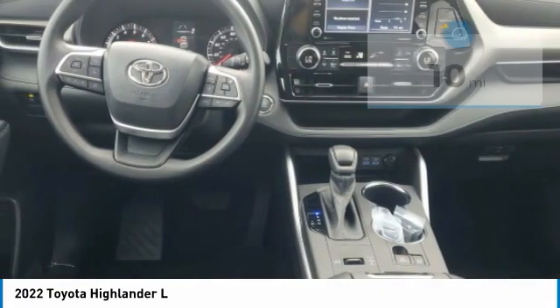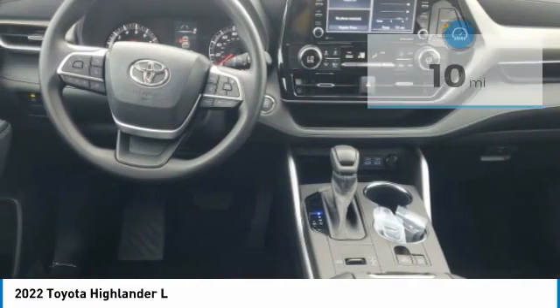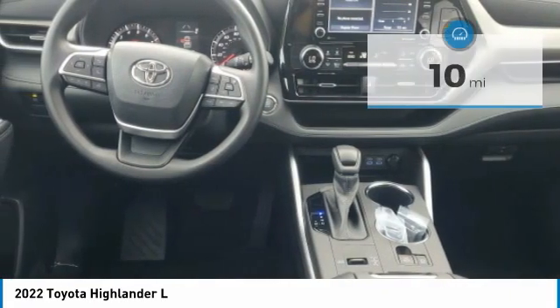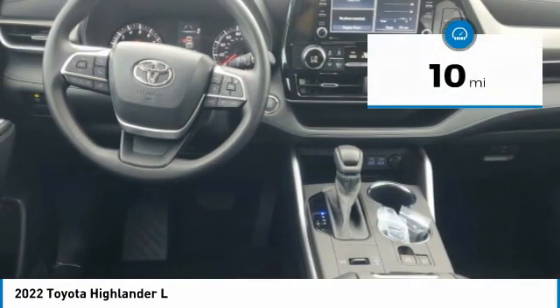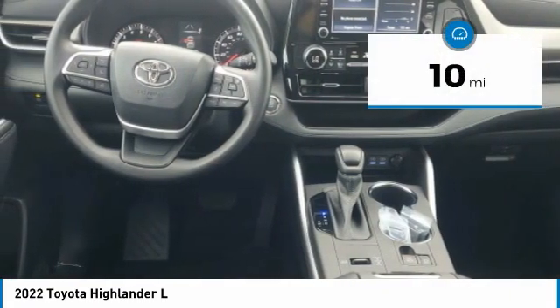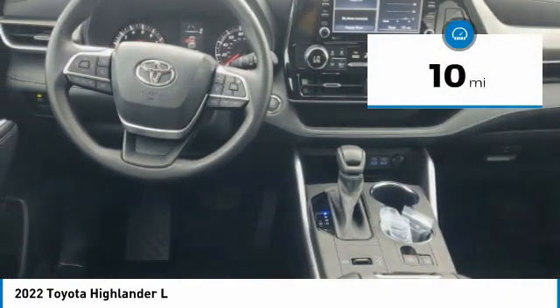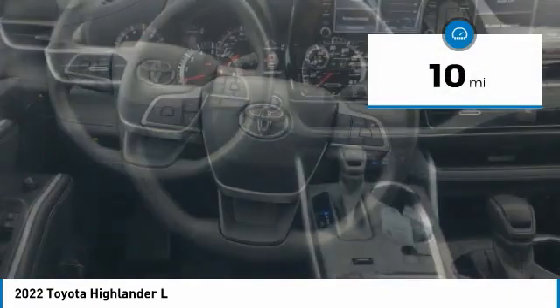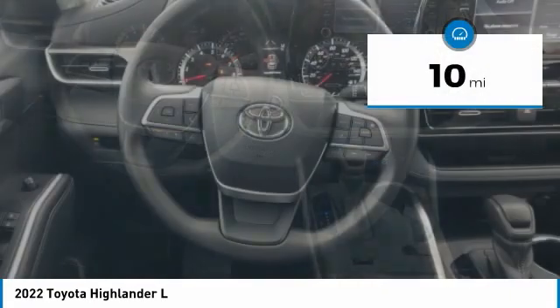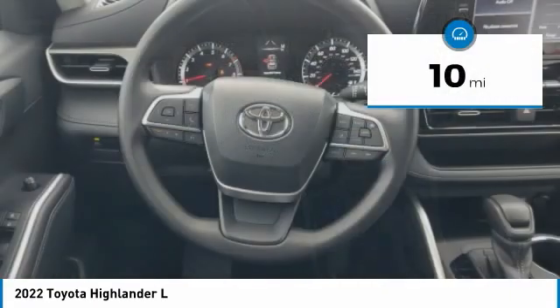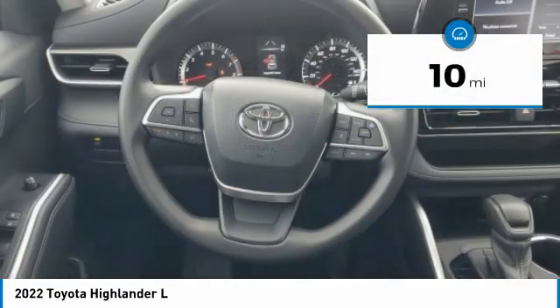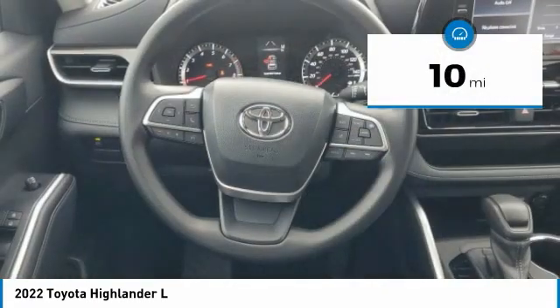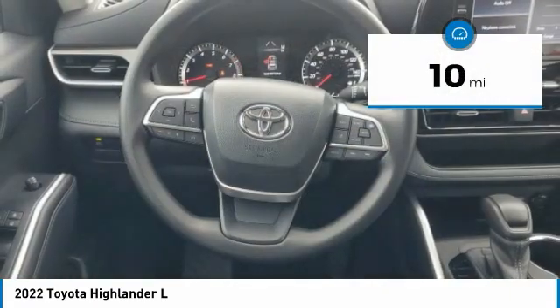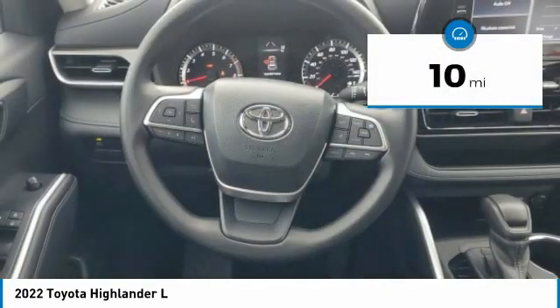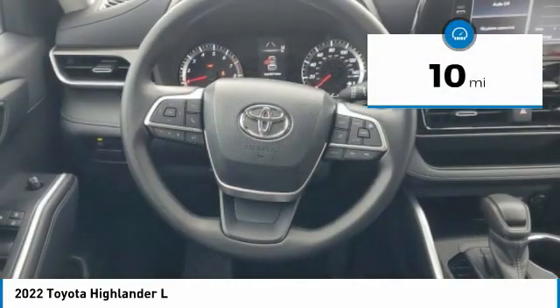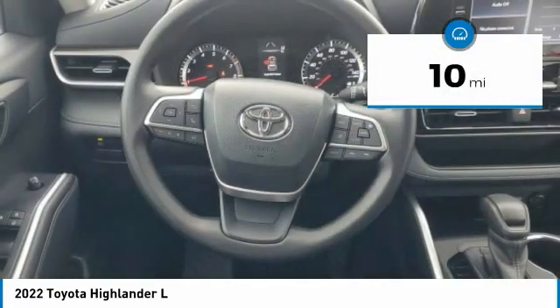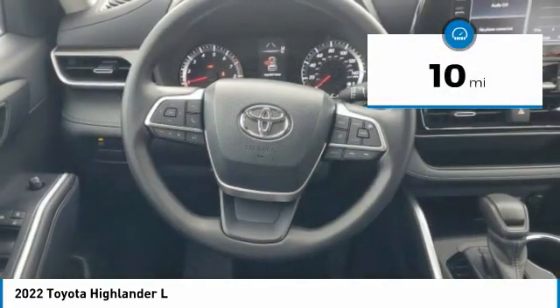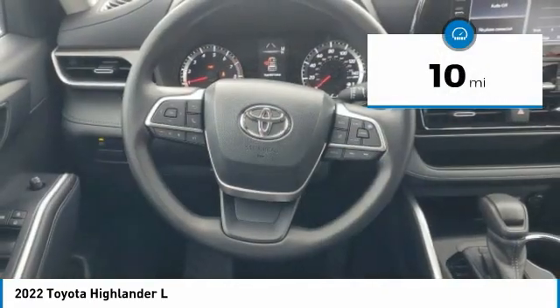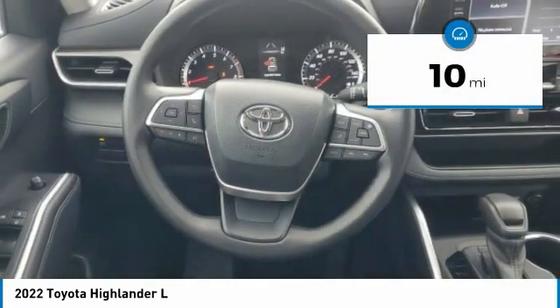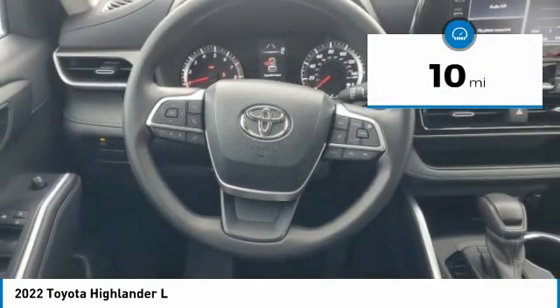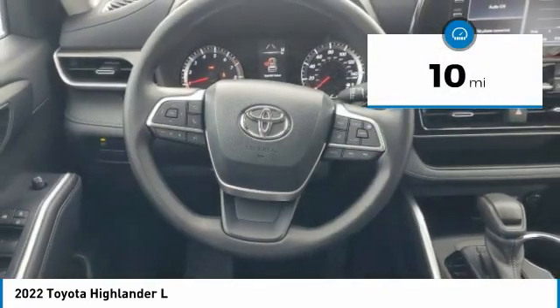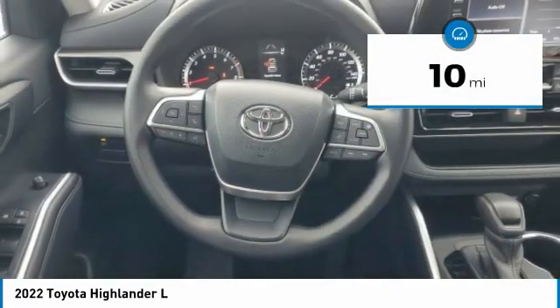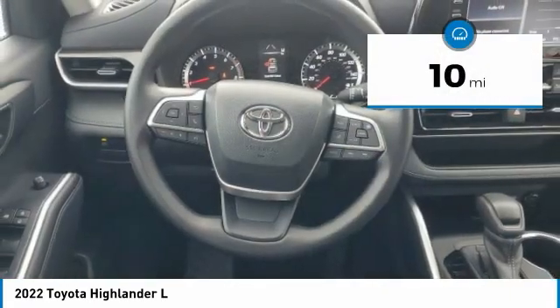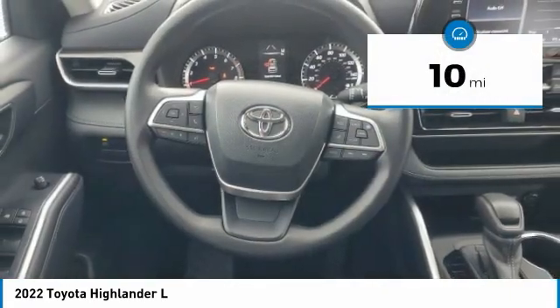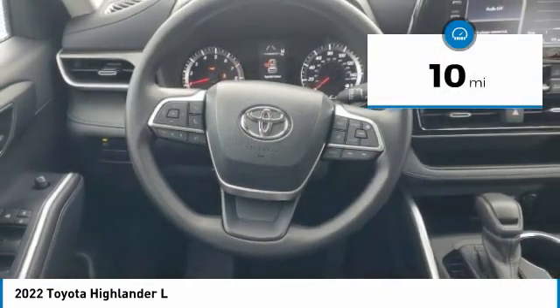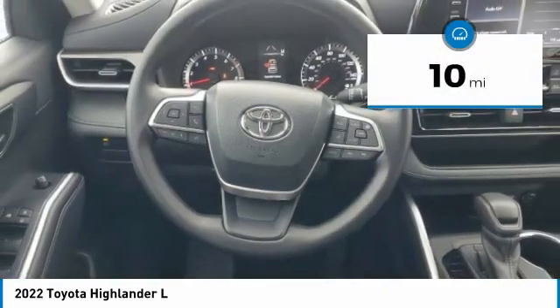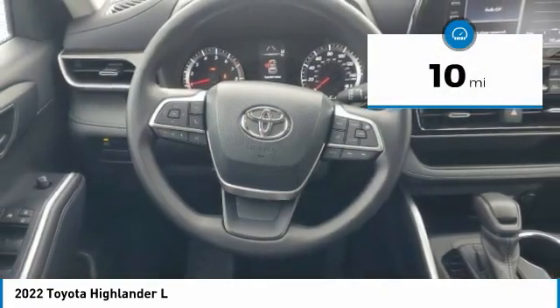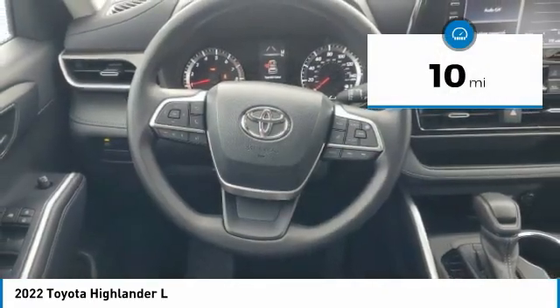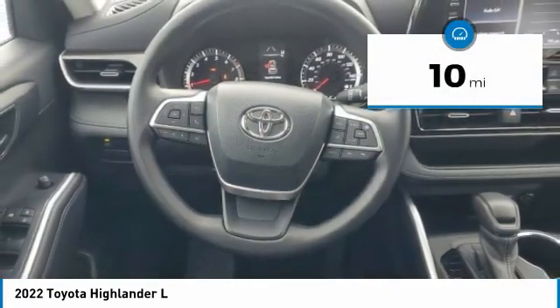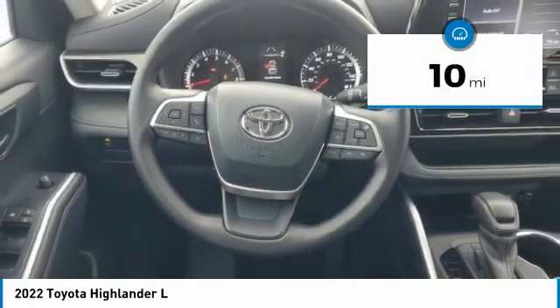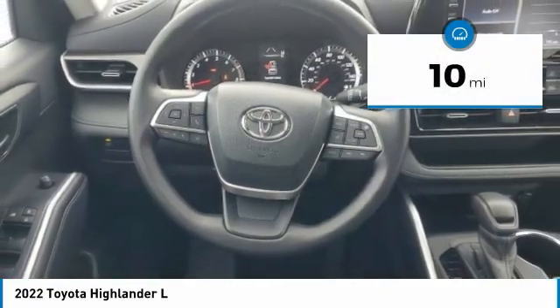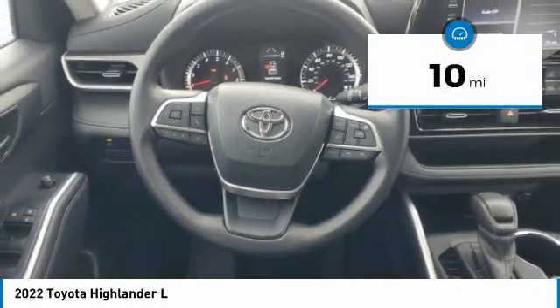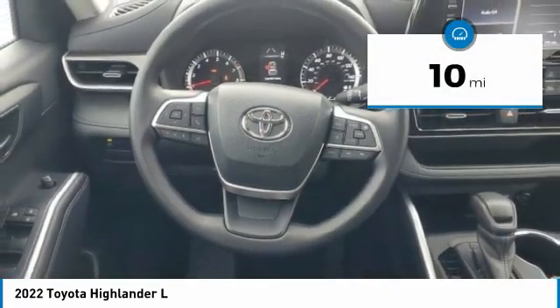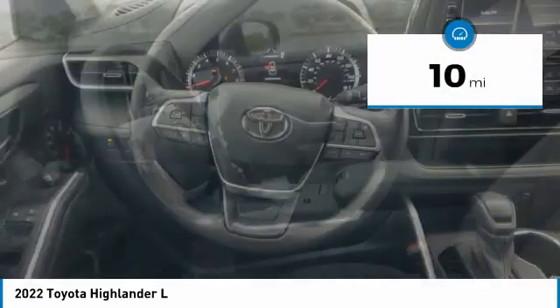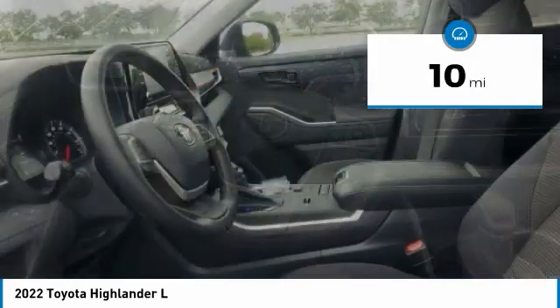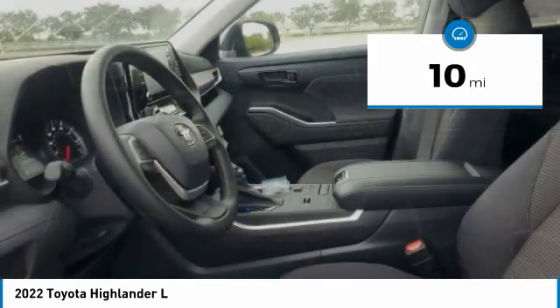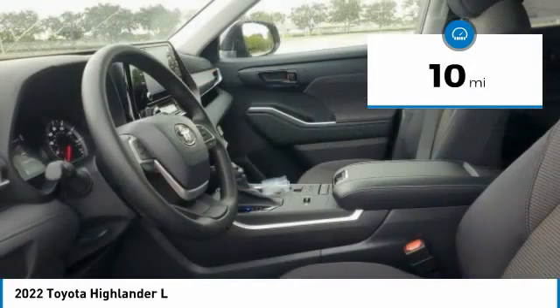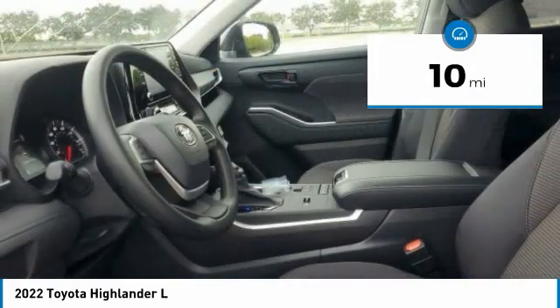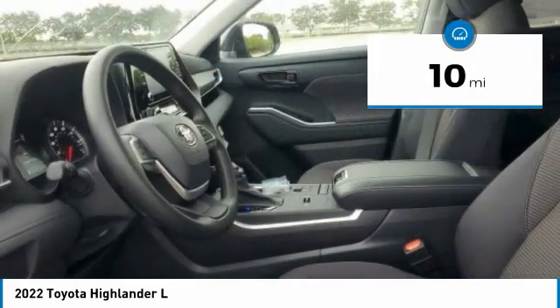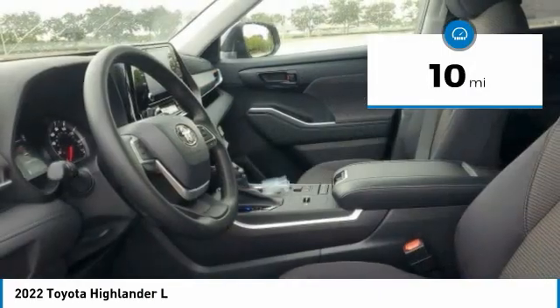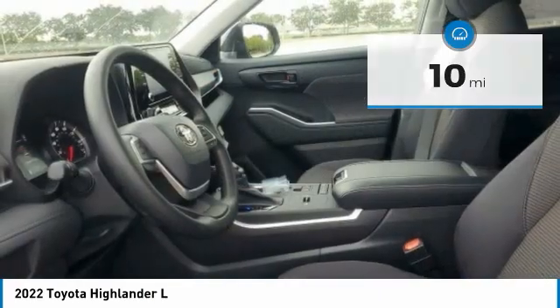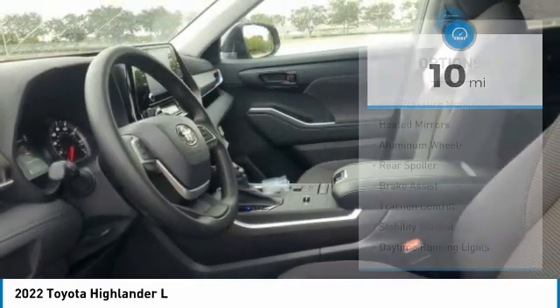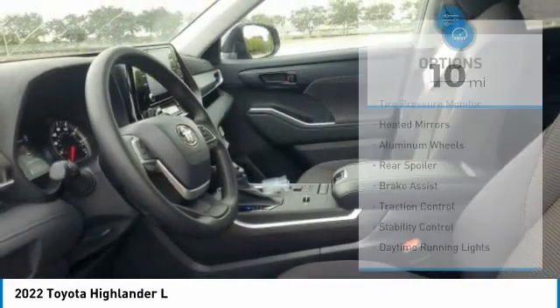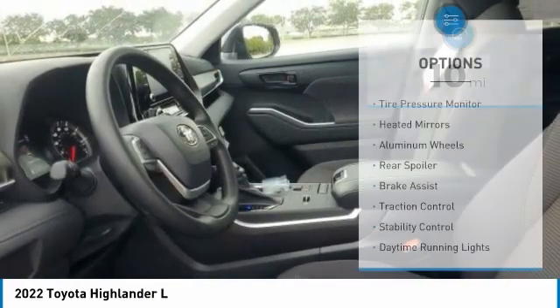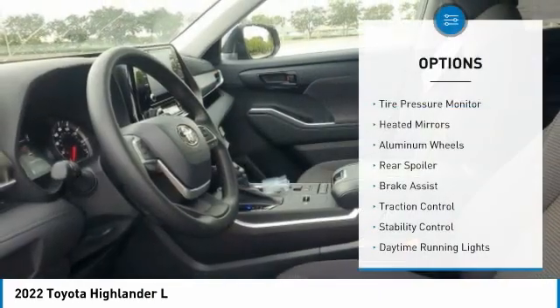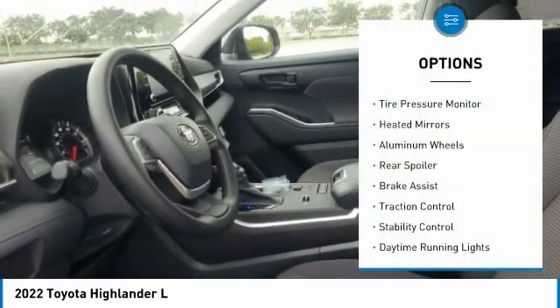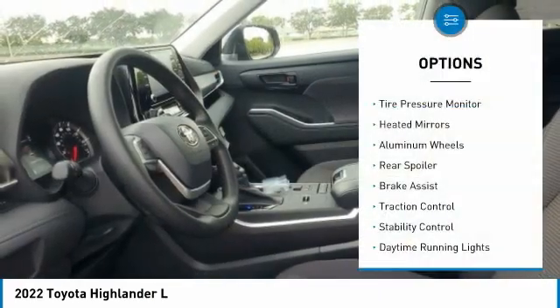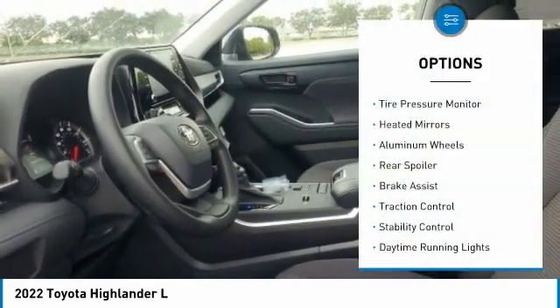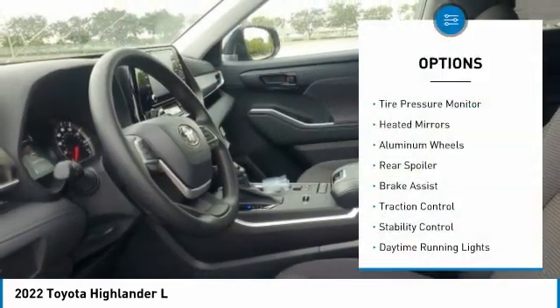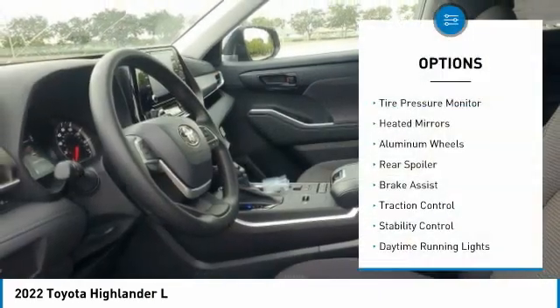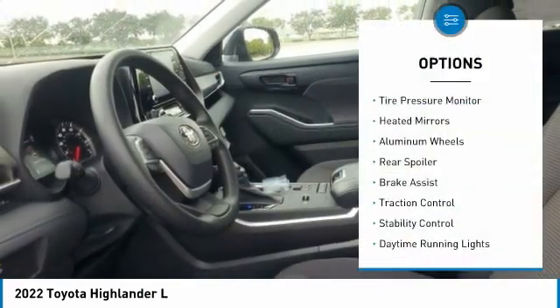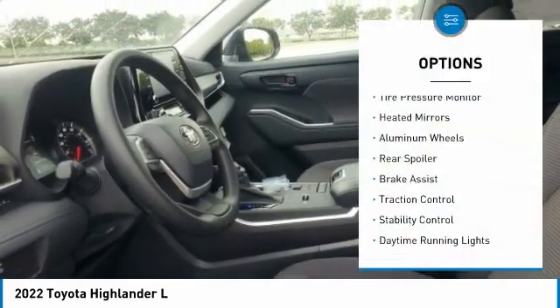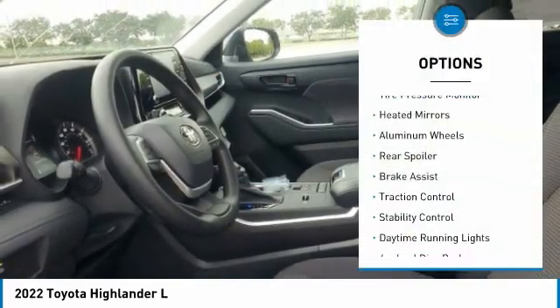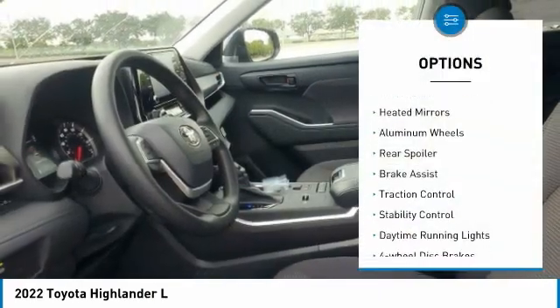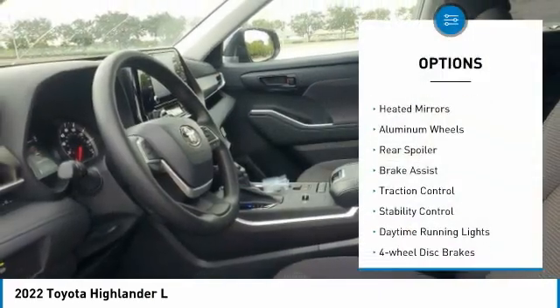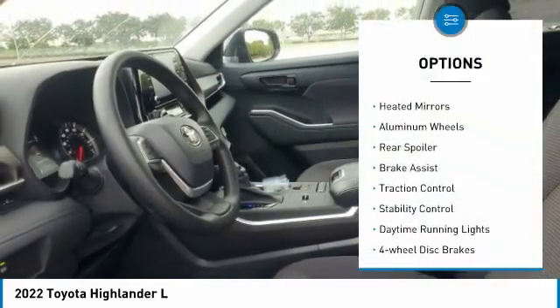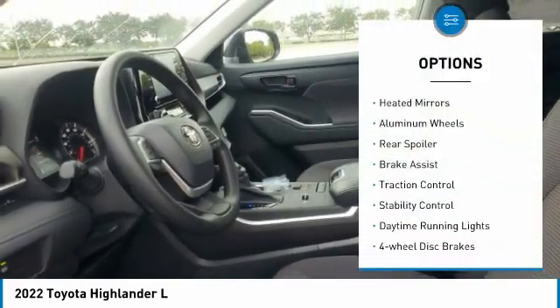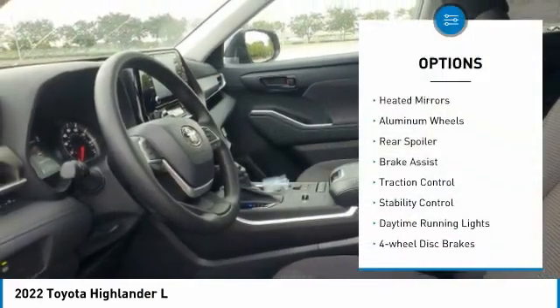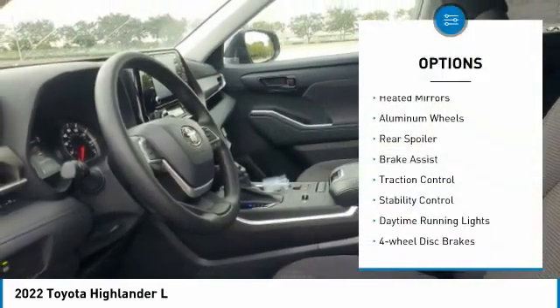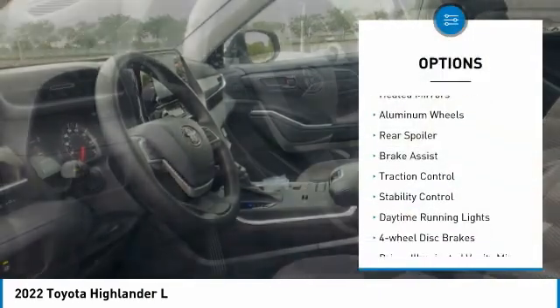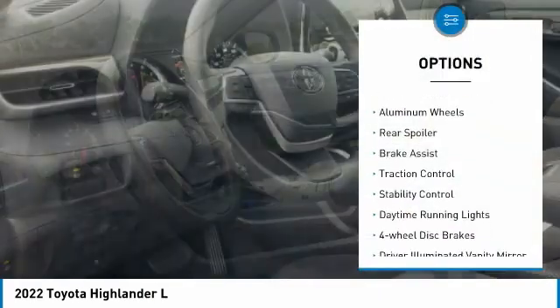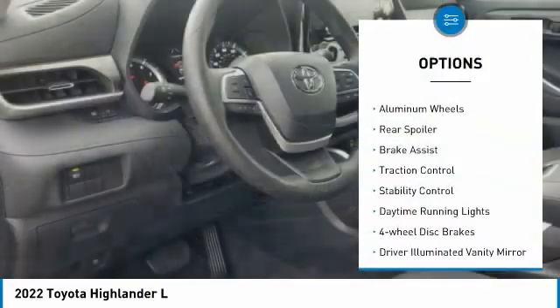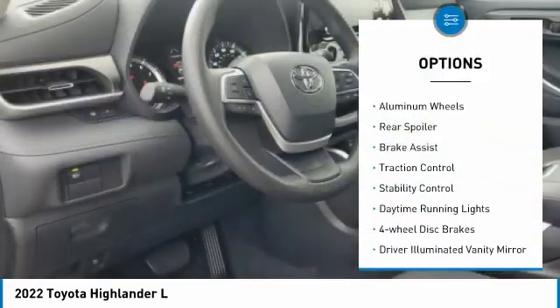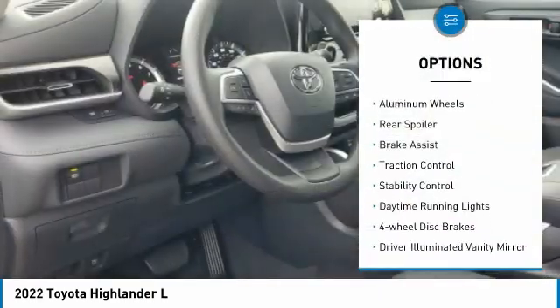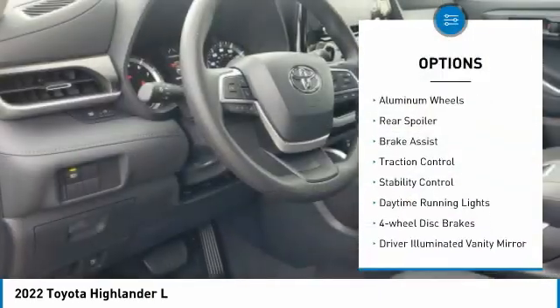This vehicle has less than 100 miles. Here are some of this vehicle's great options: tire pressure monitor, heated mirrors.